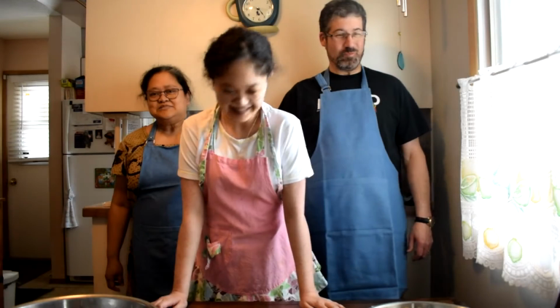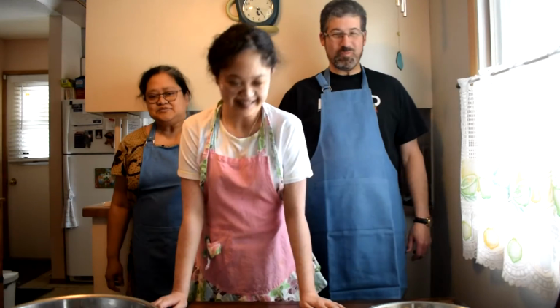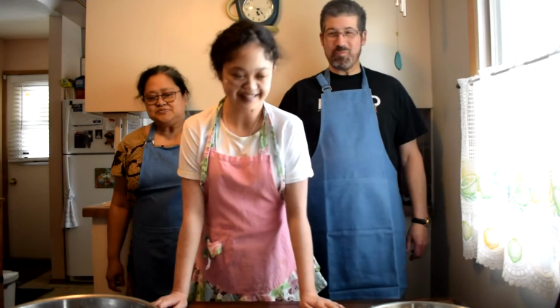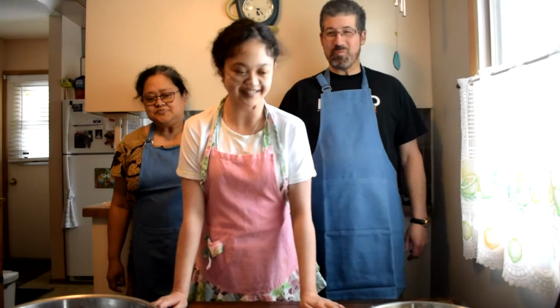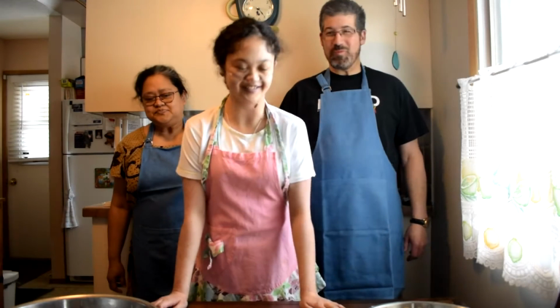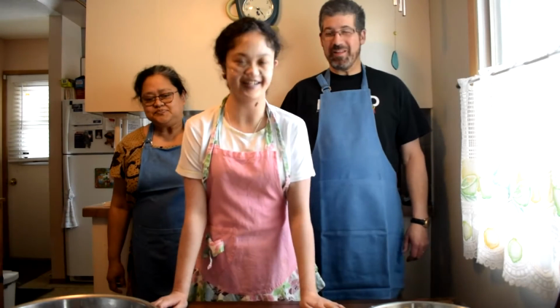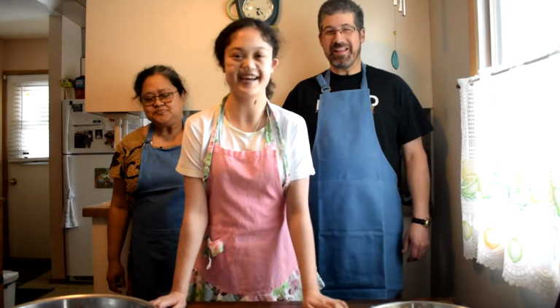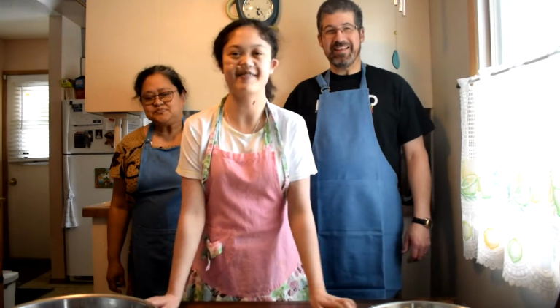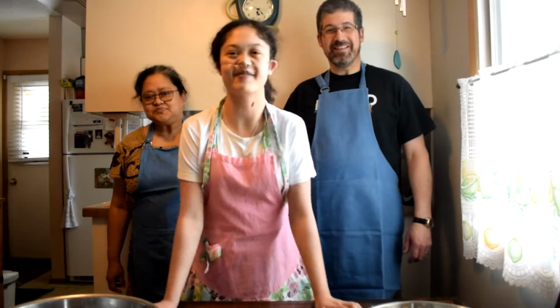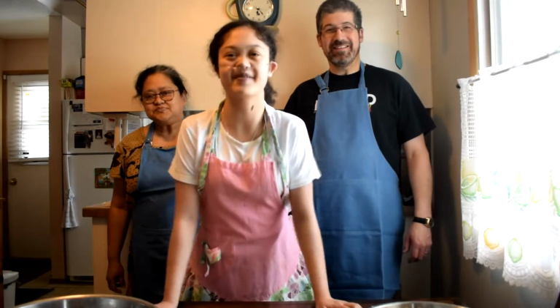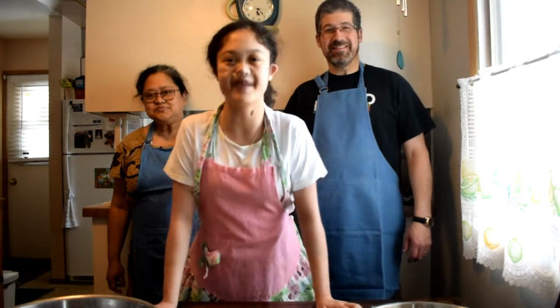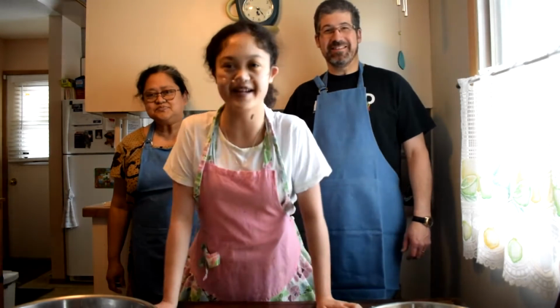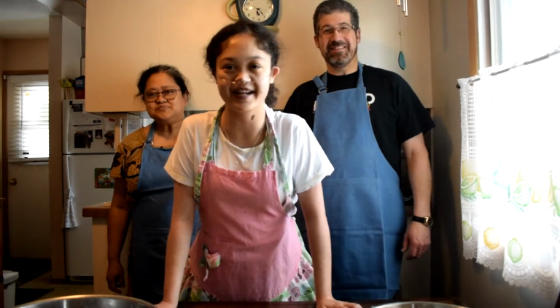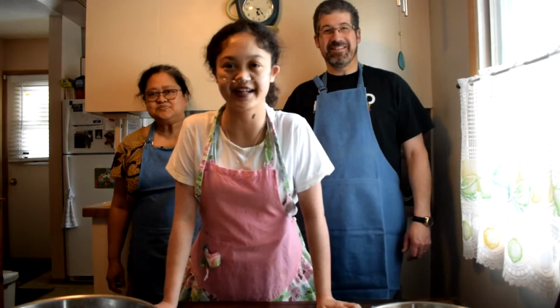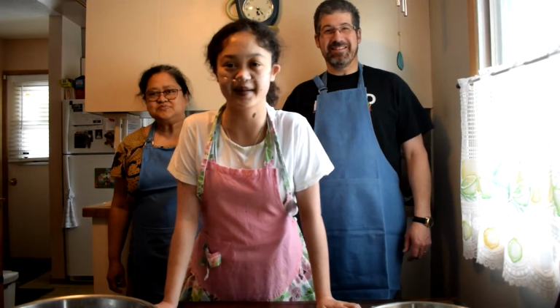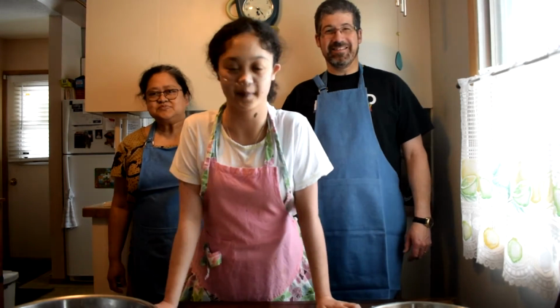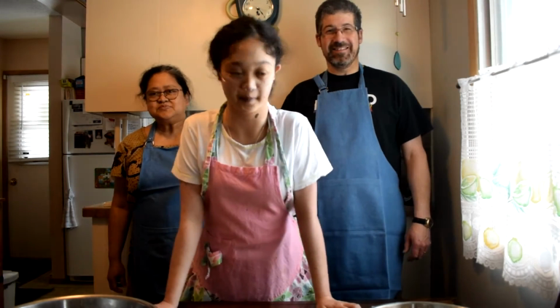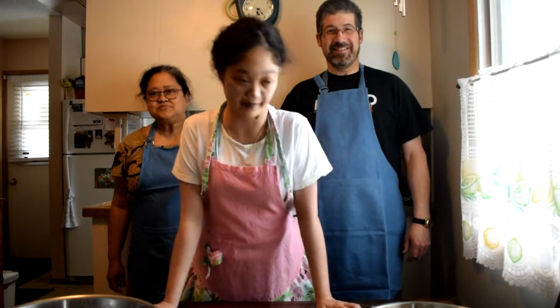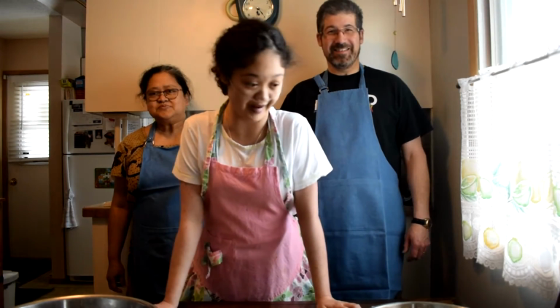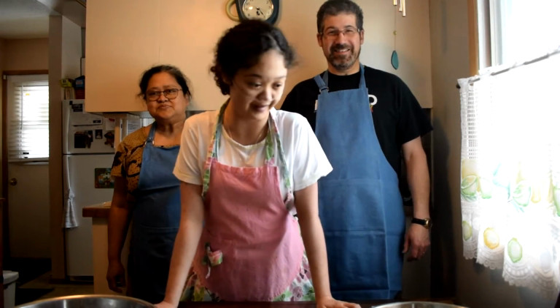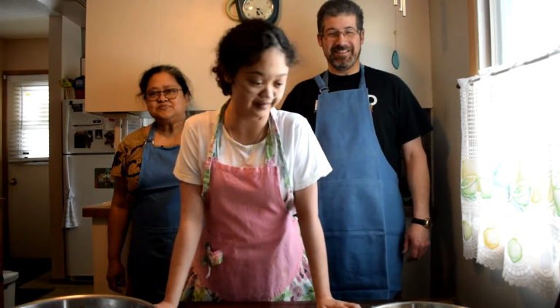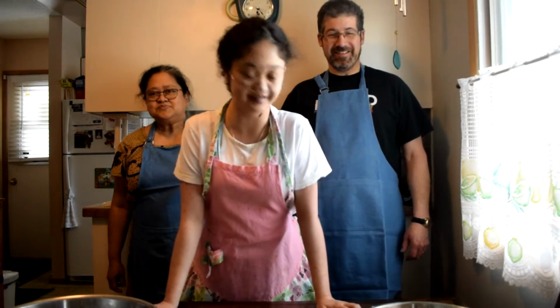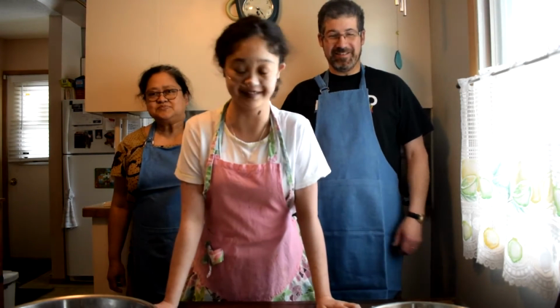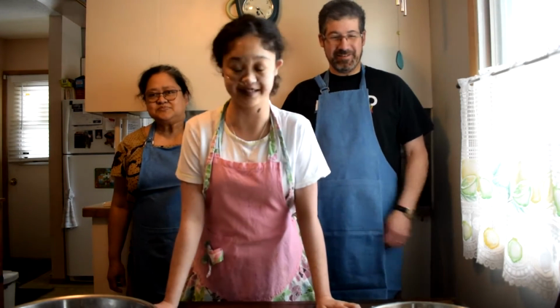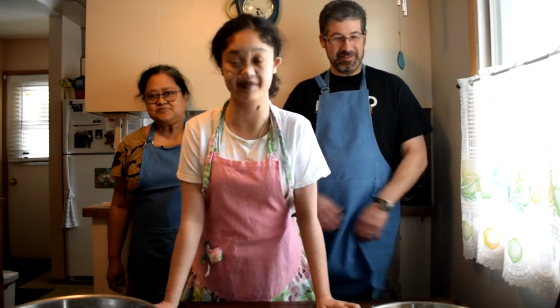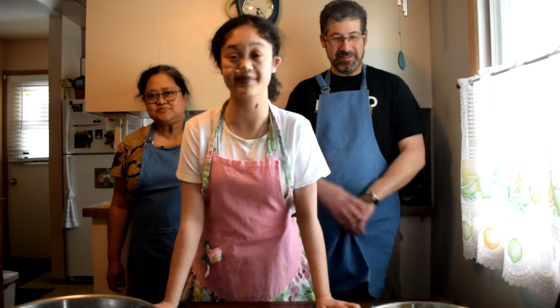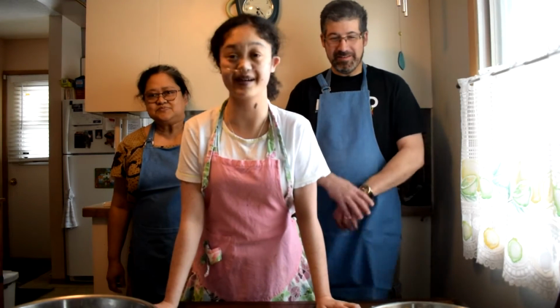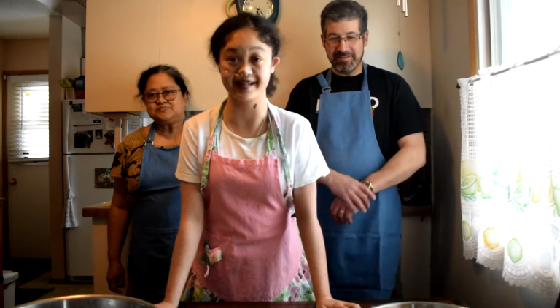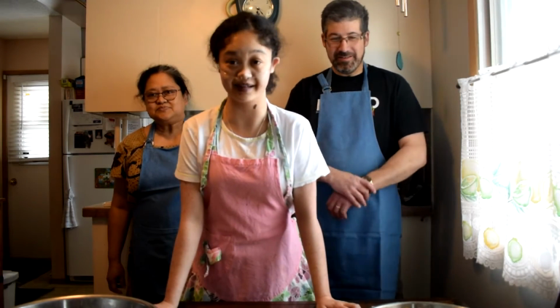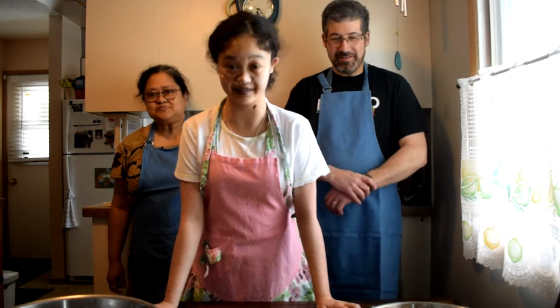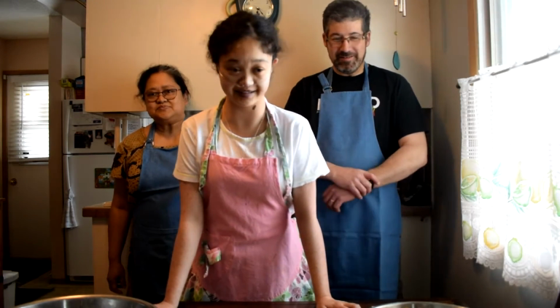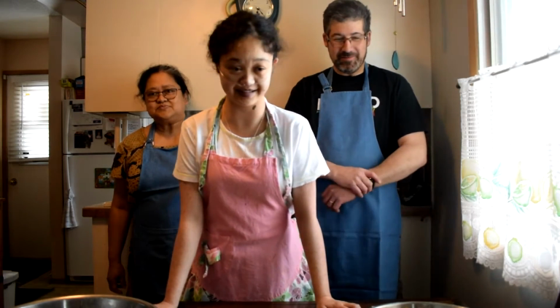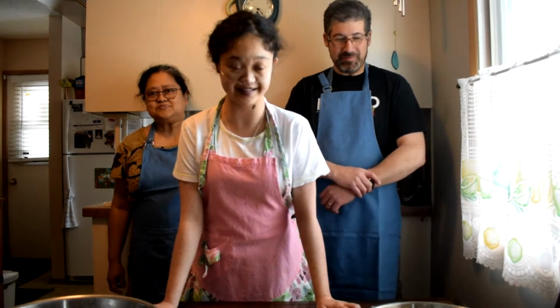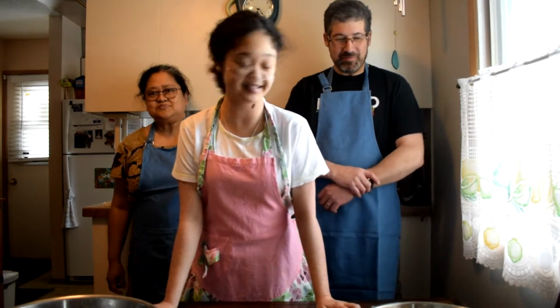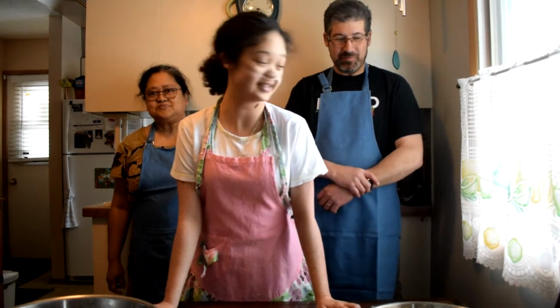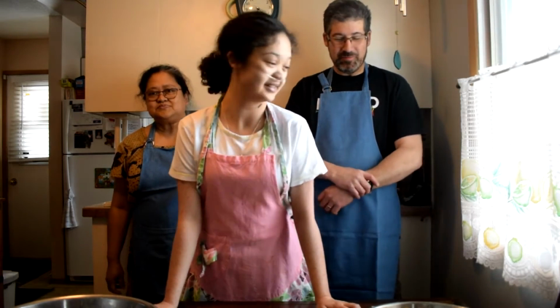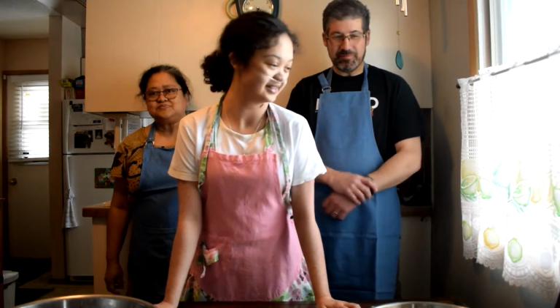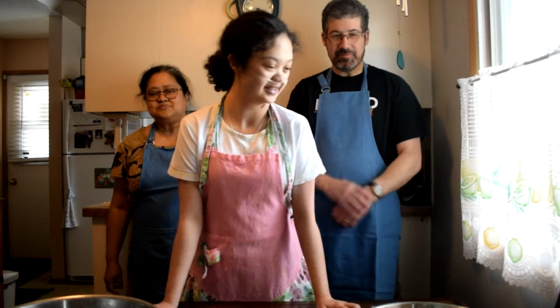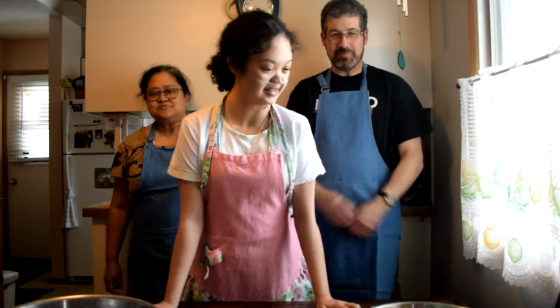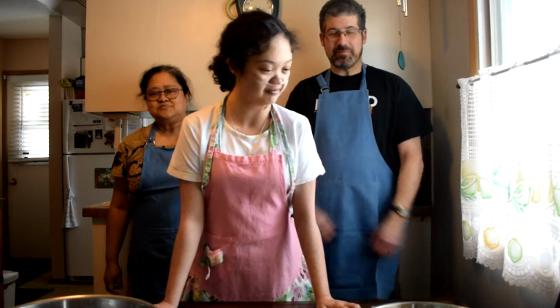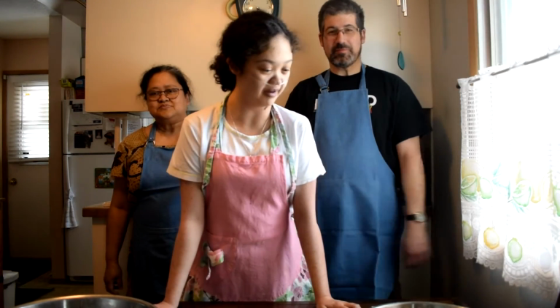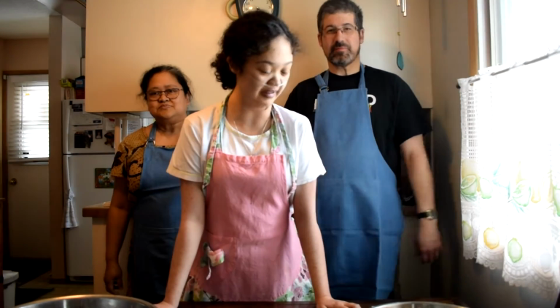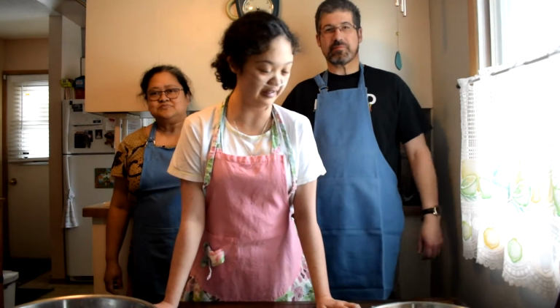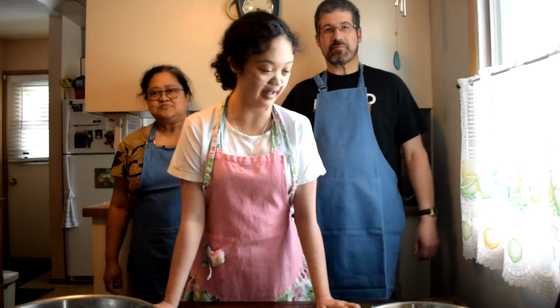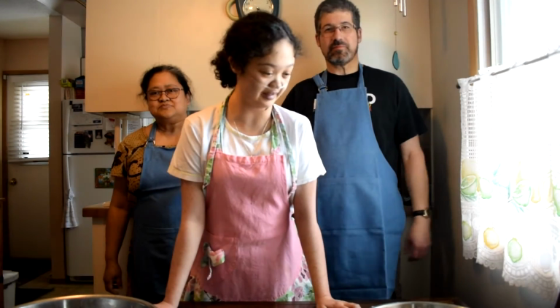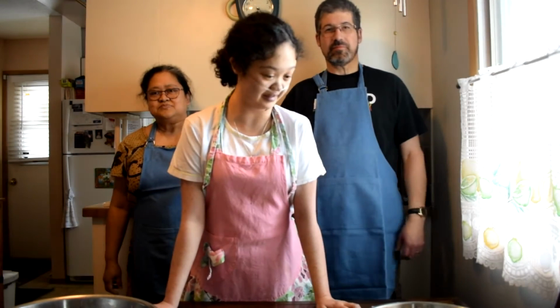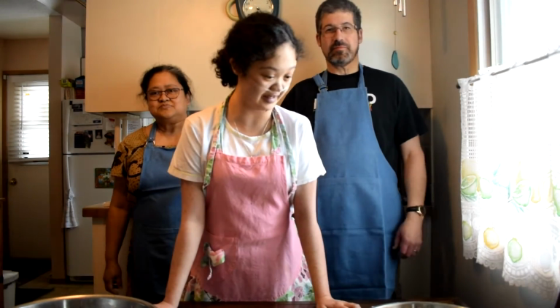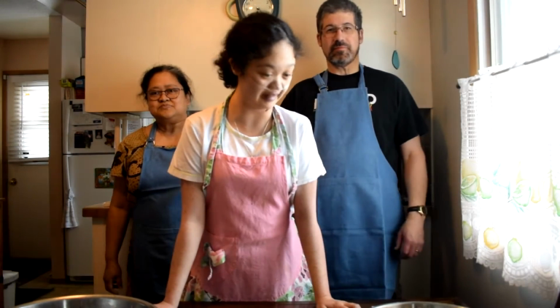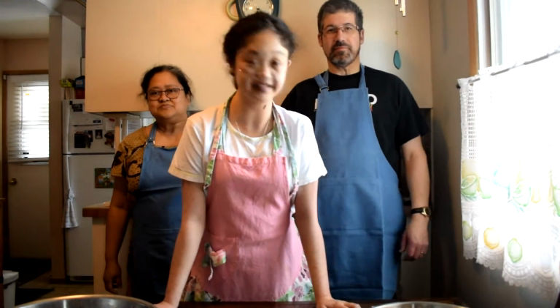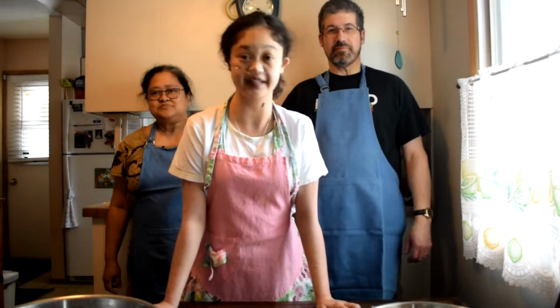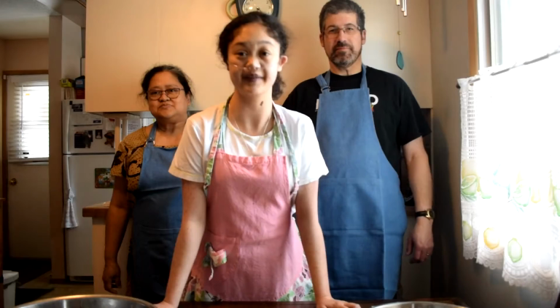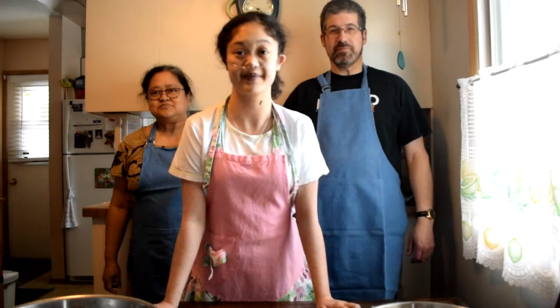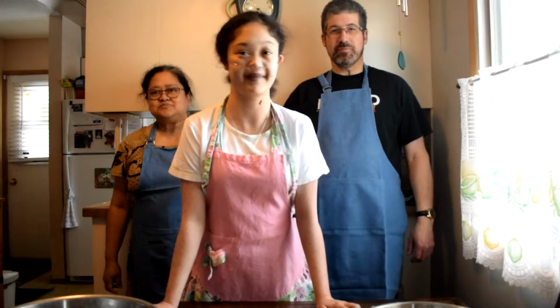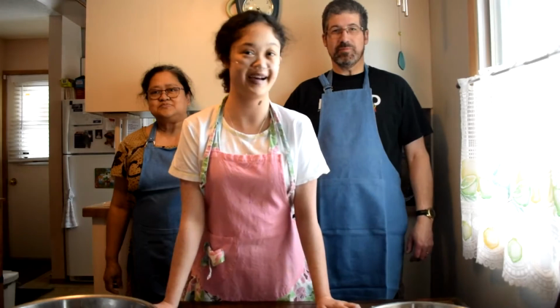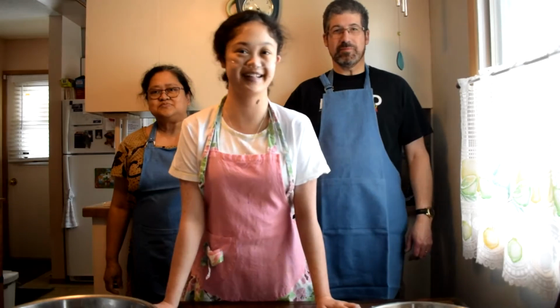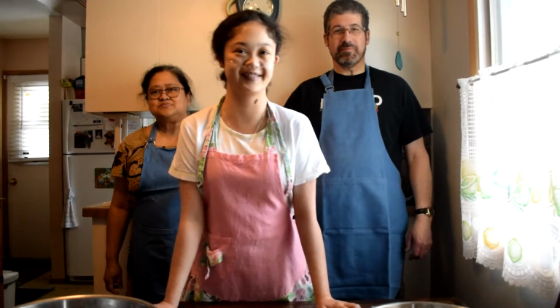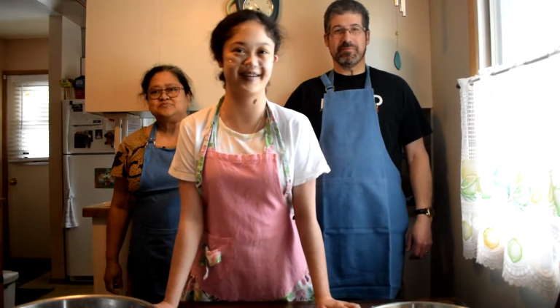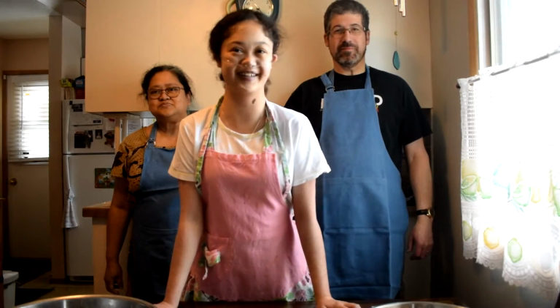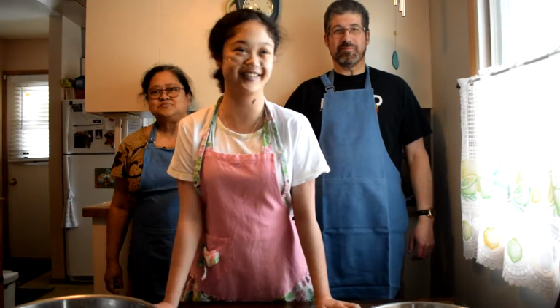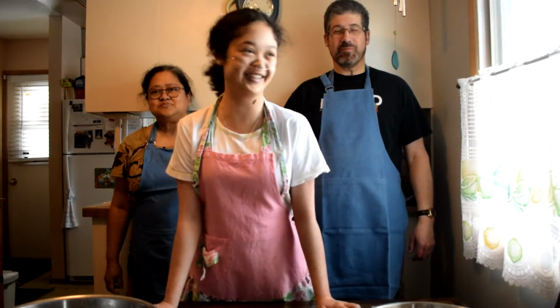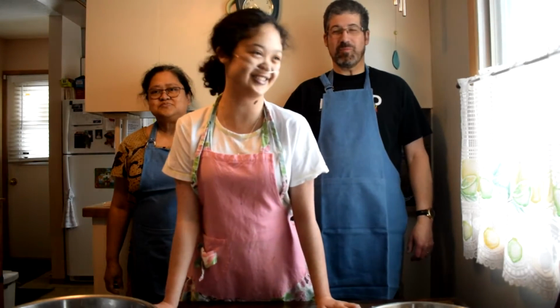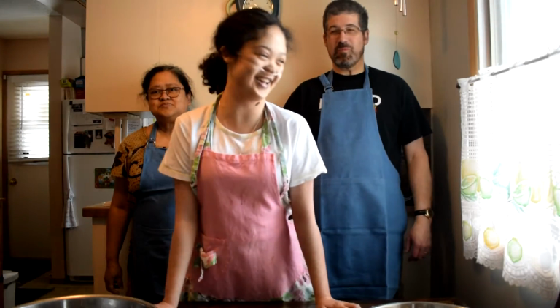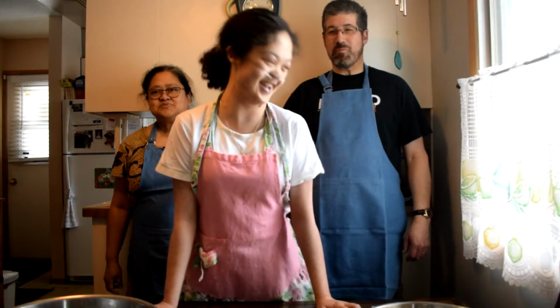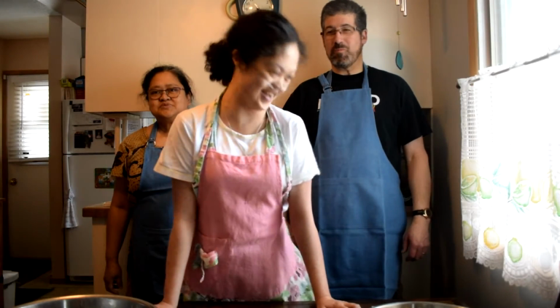So today we're making bread, because everybody else is while in lockdown, so we might as well do the same.